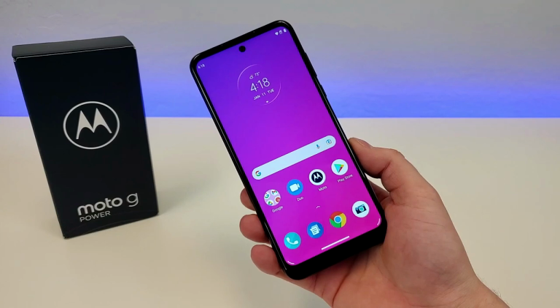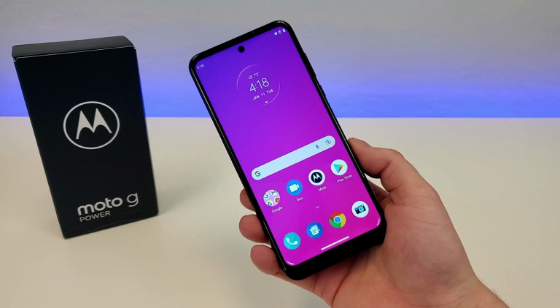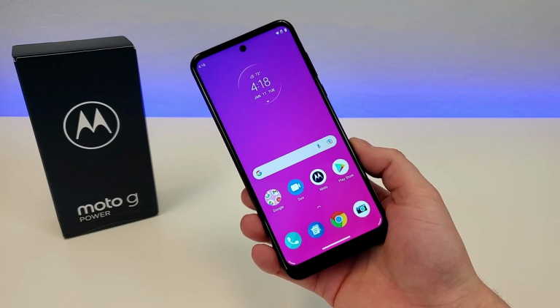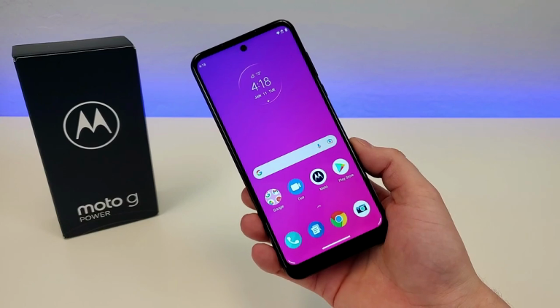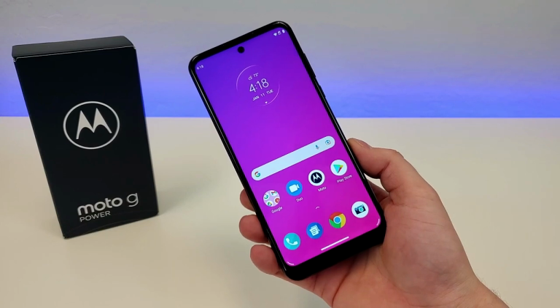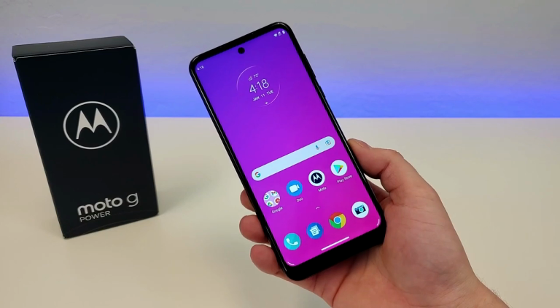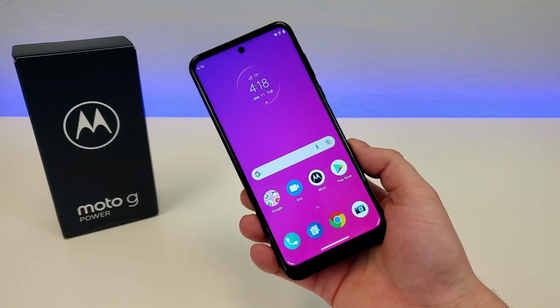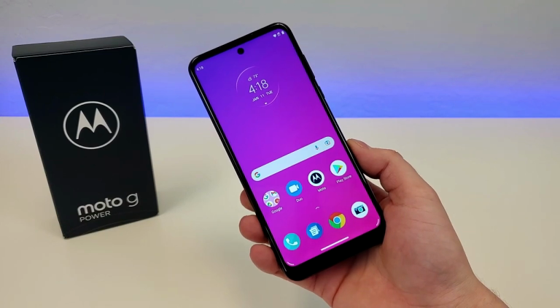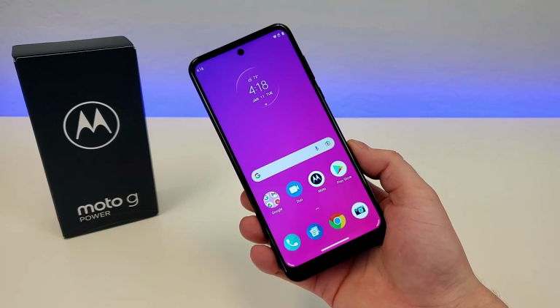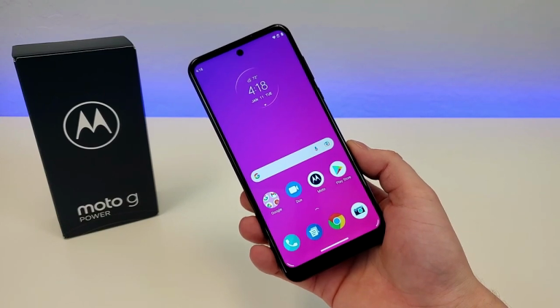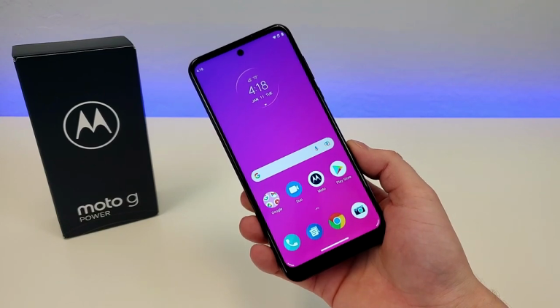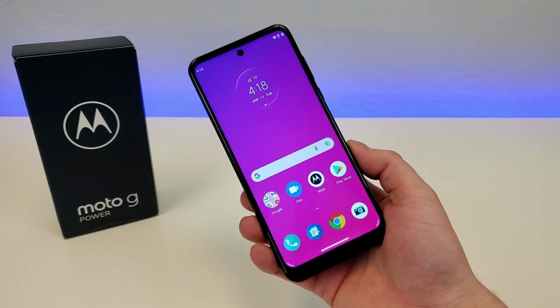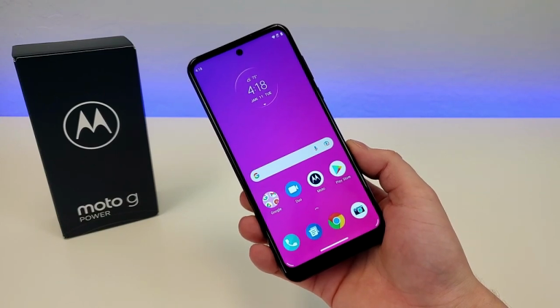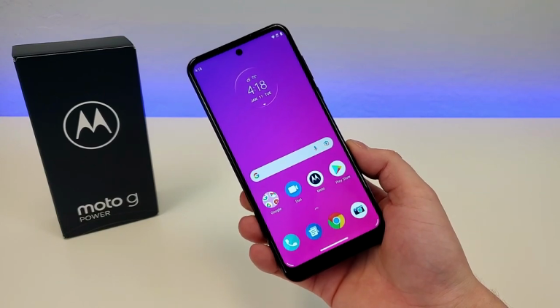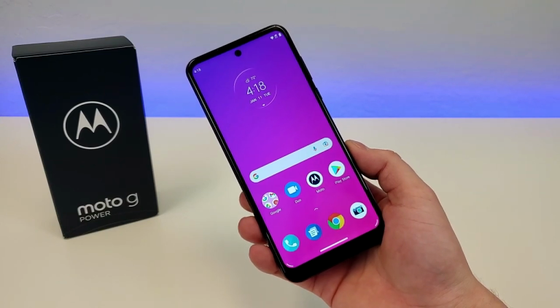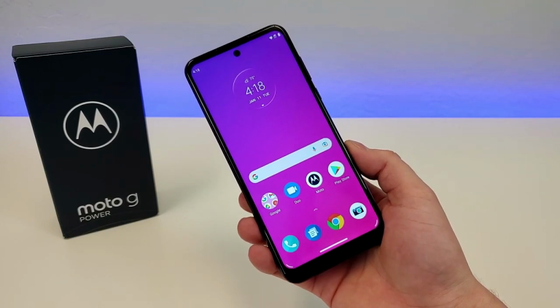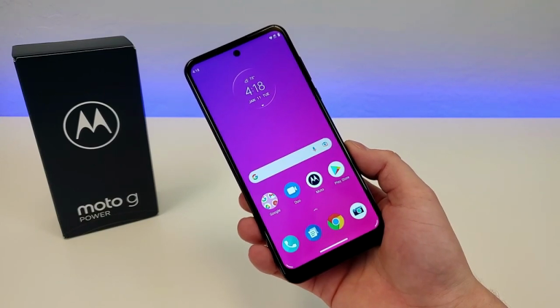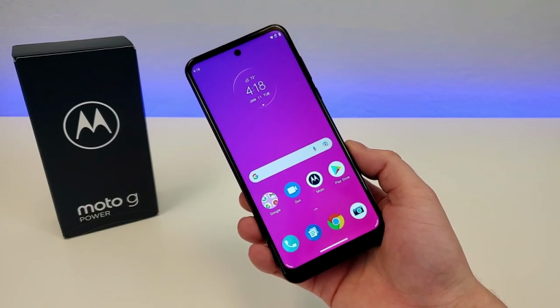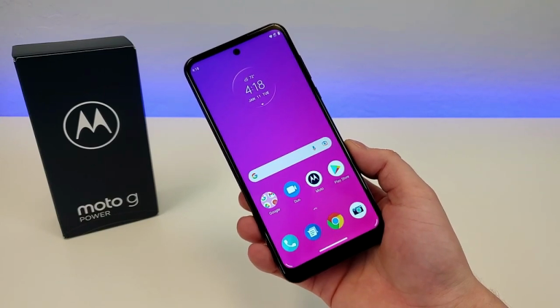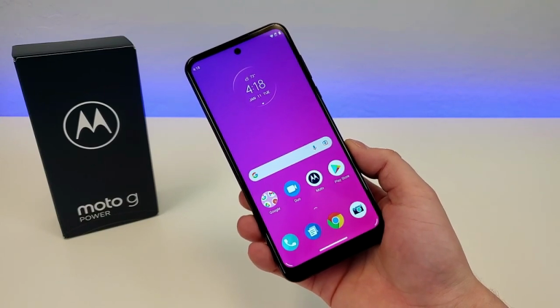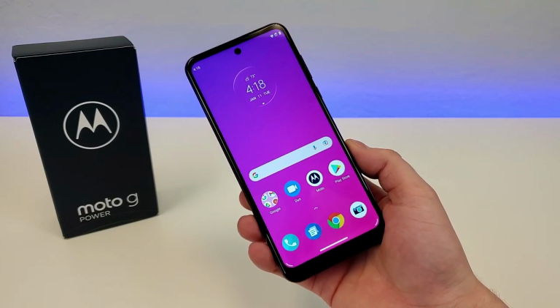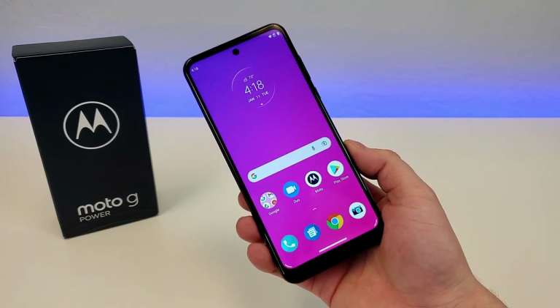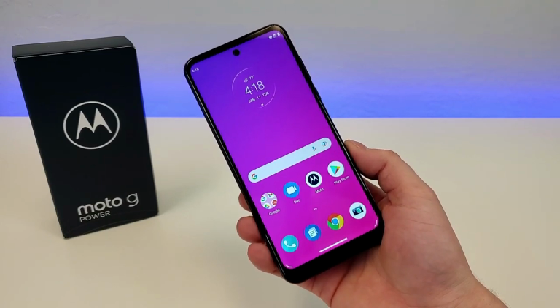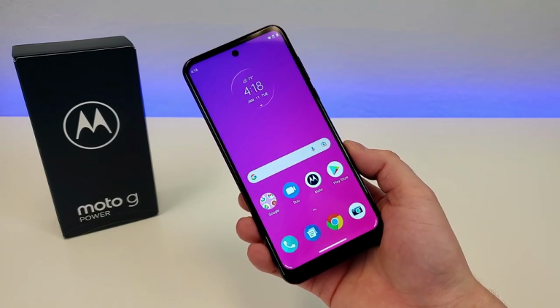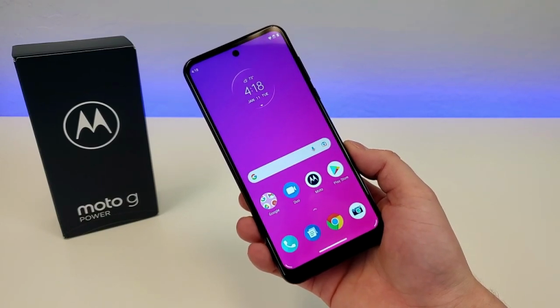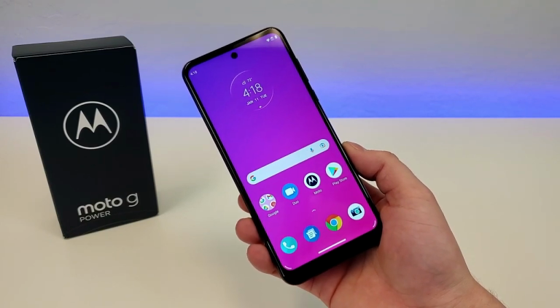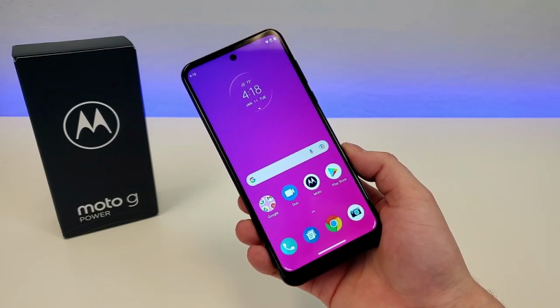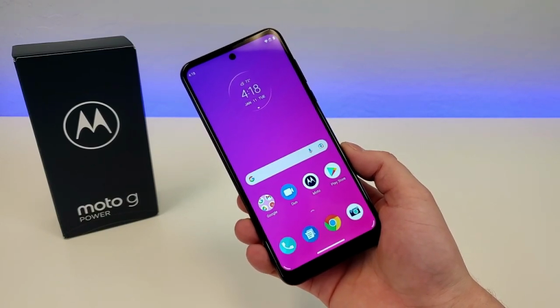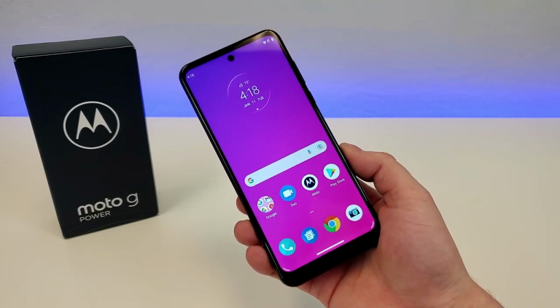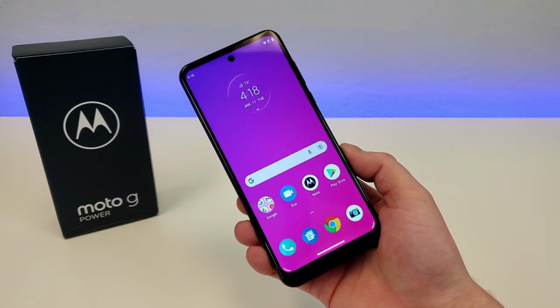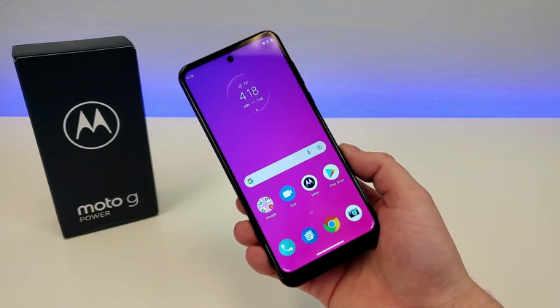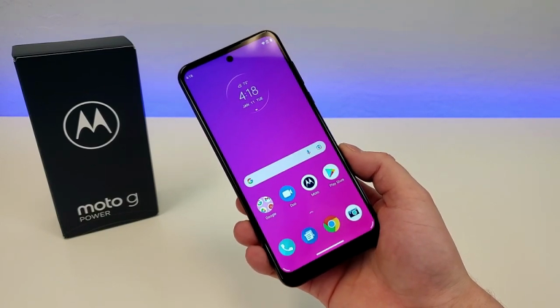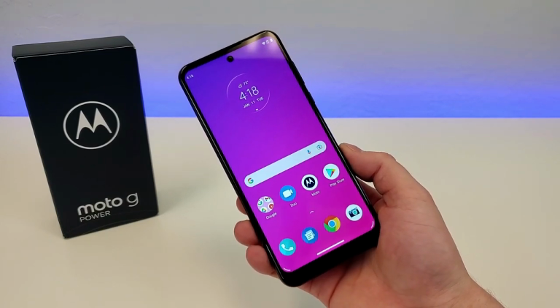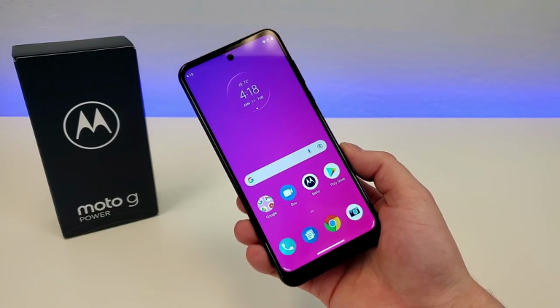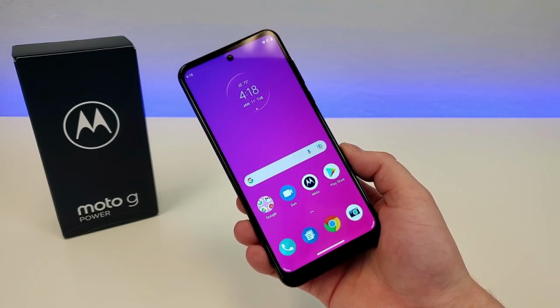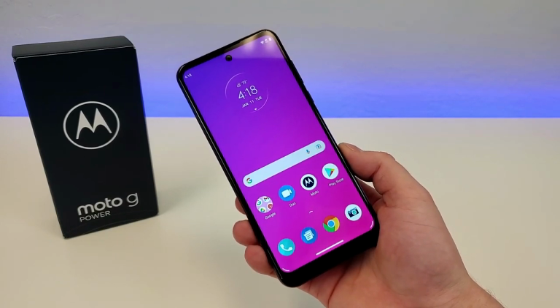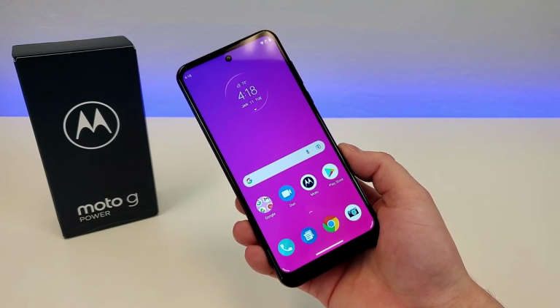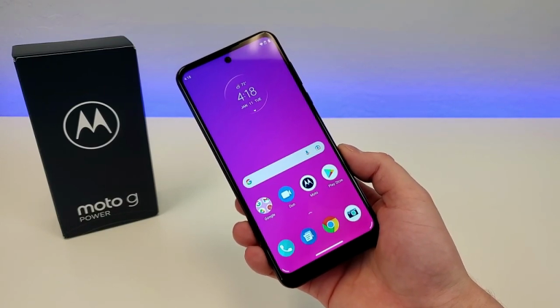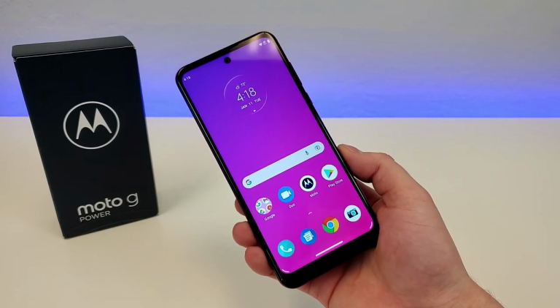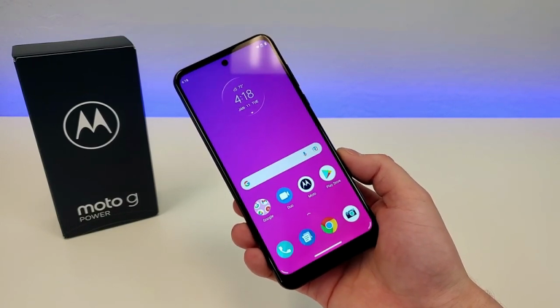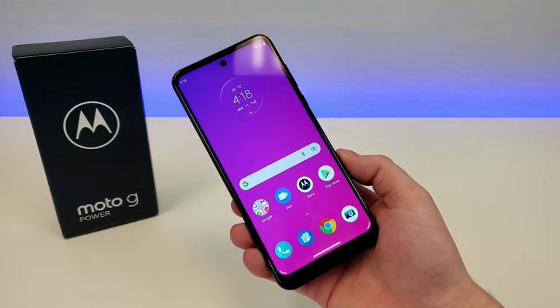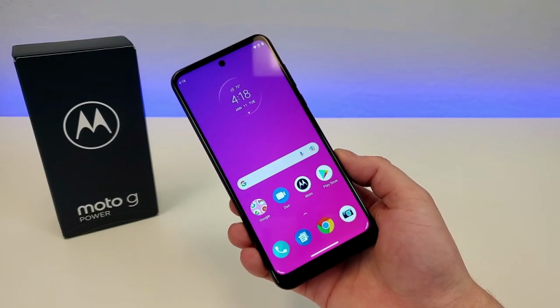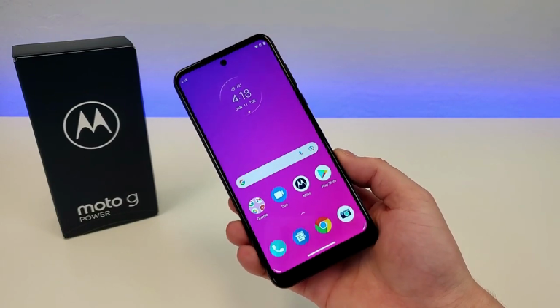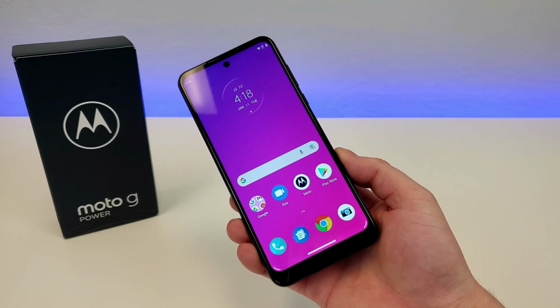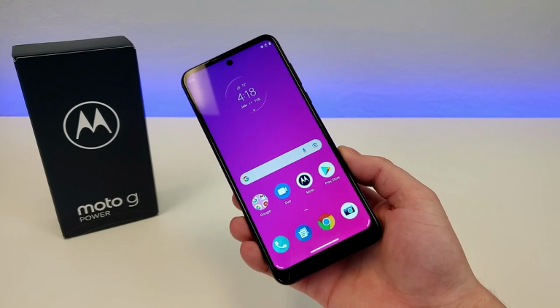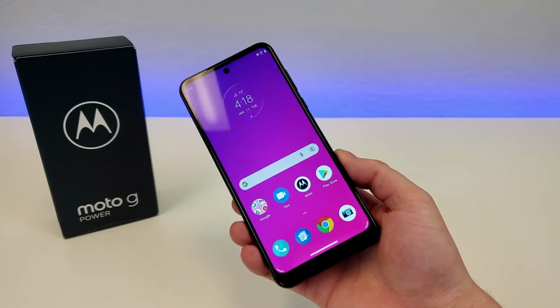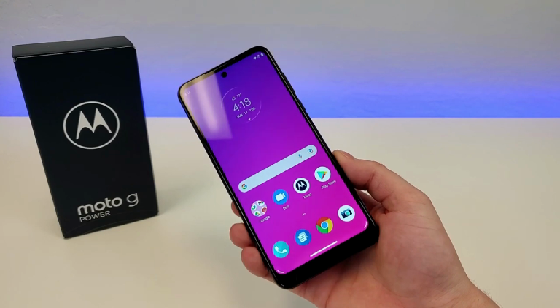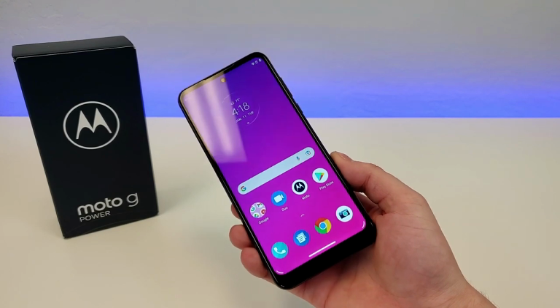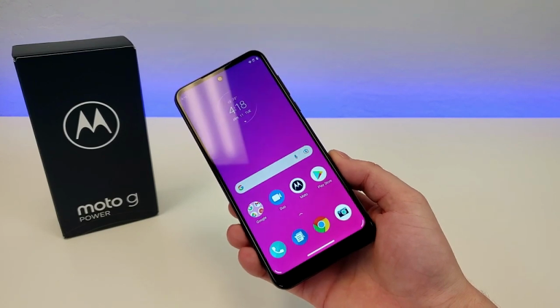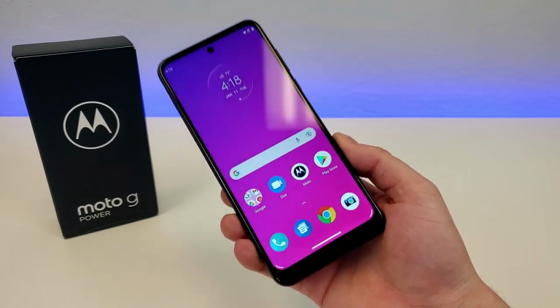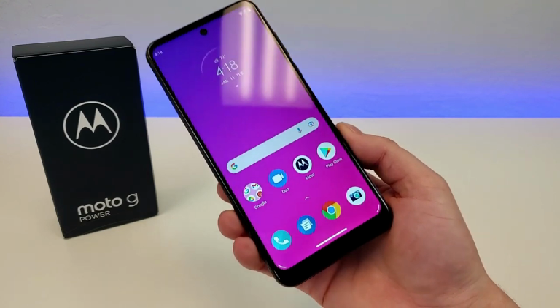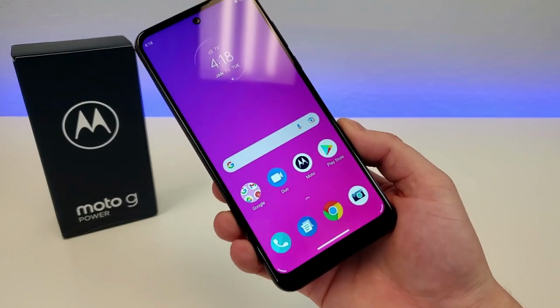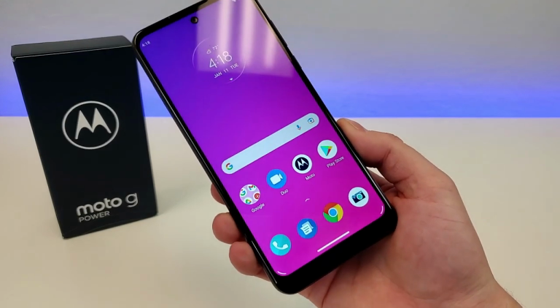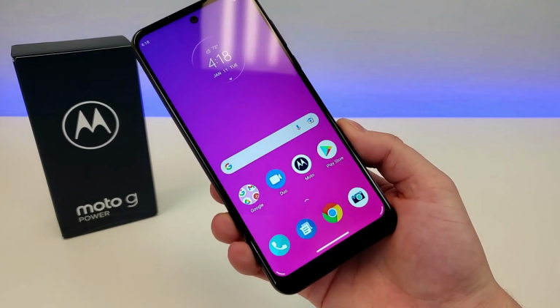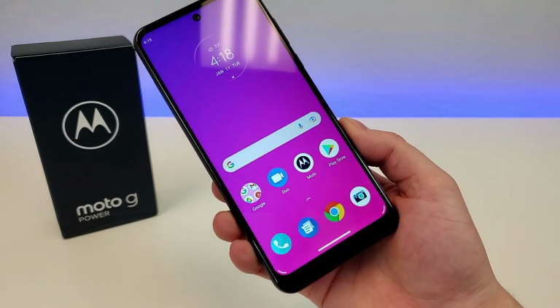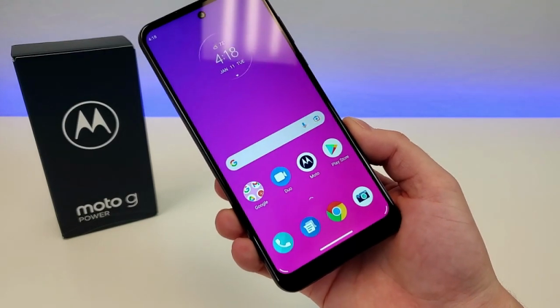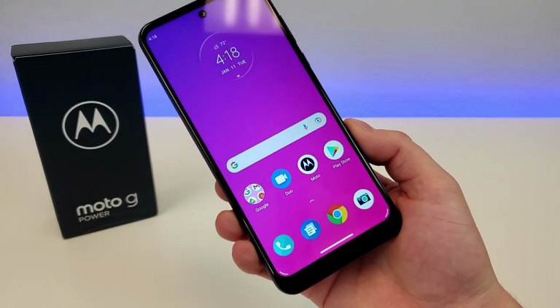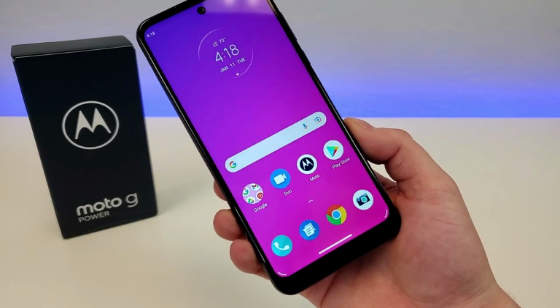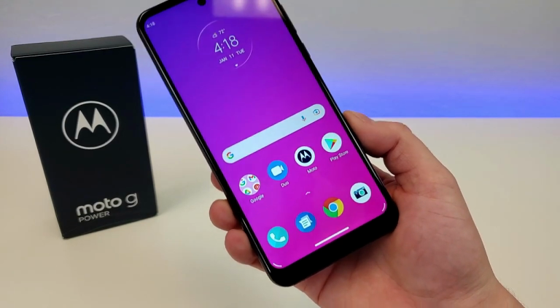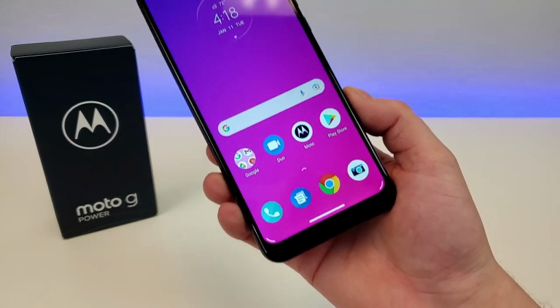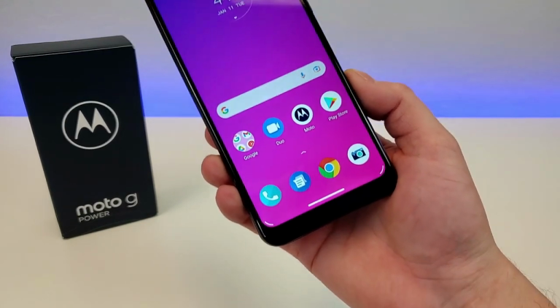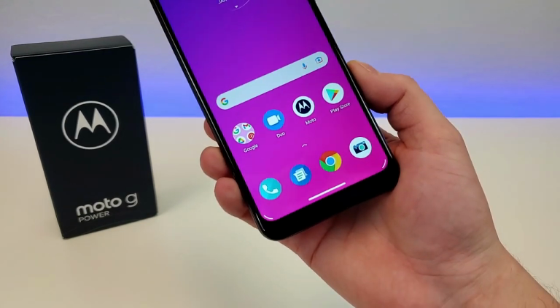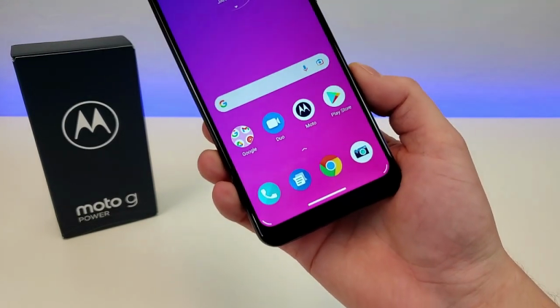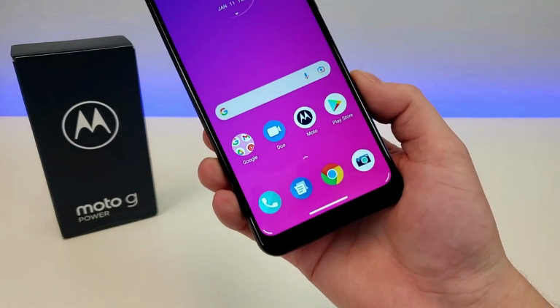What's going on, everyone? This is Kevin here, coming at you with my review of the Motorola Moto G Power 2022.